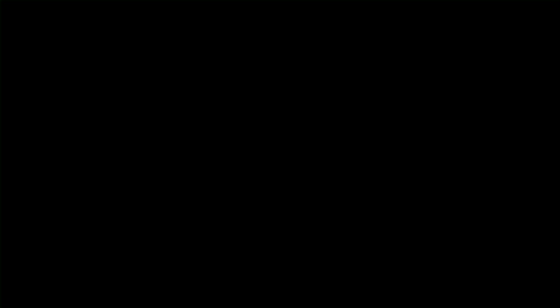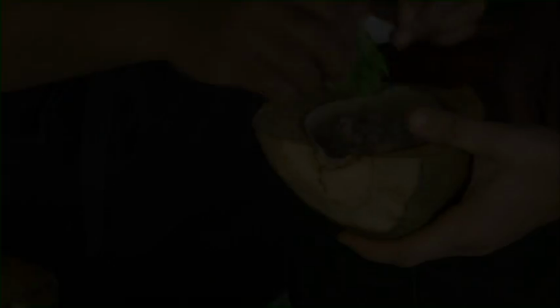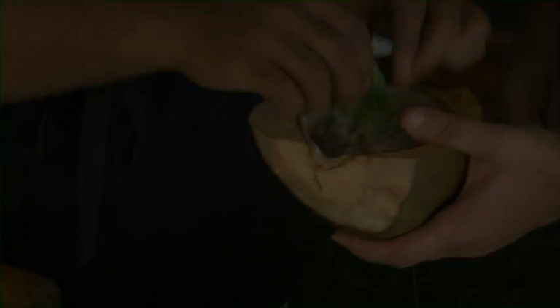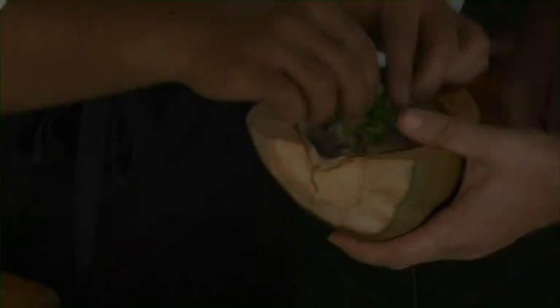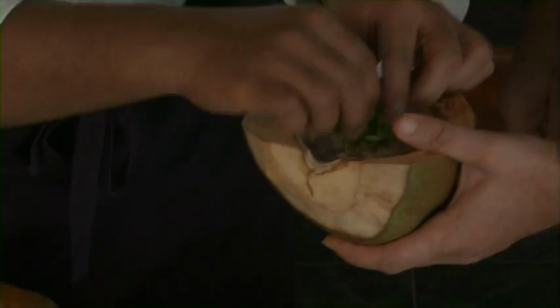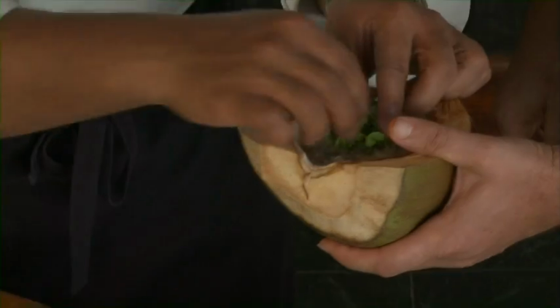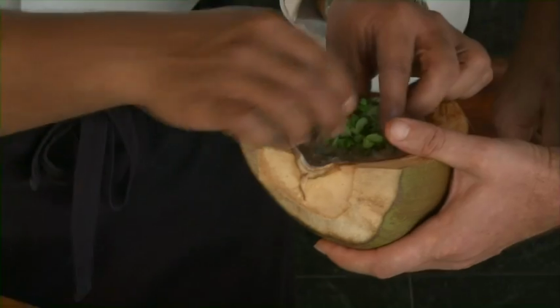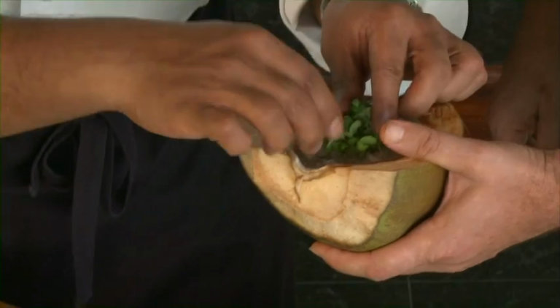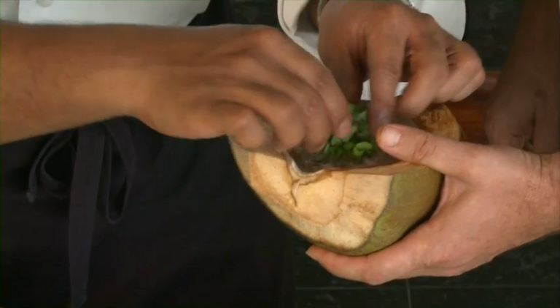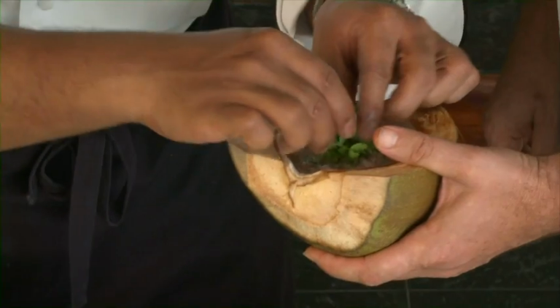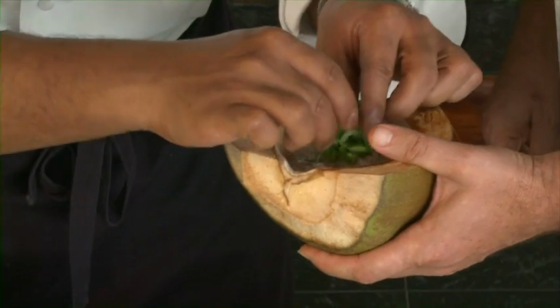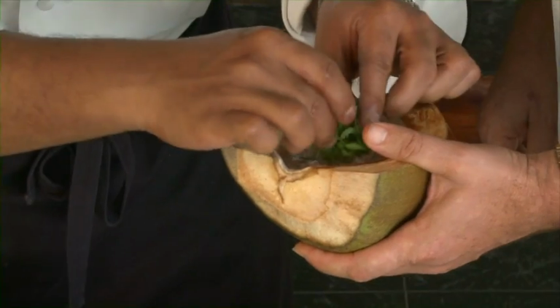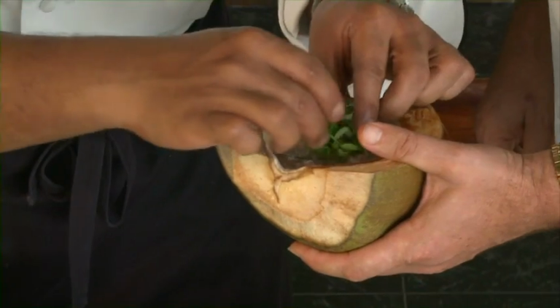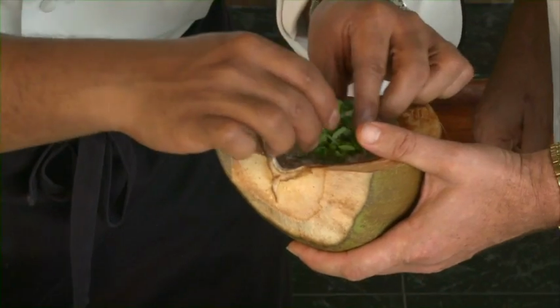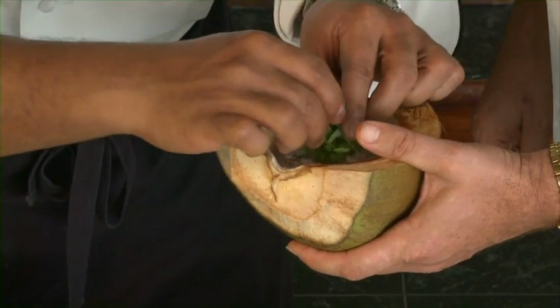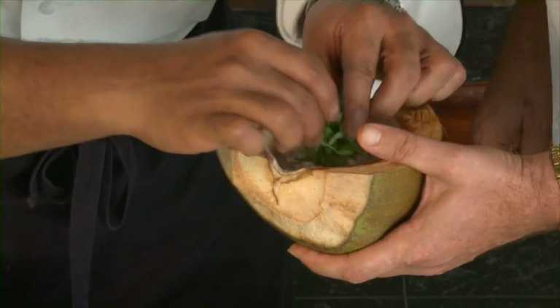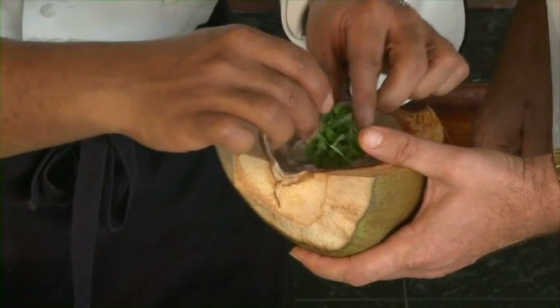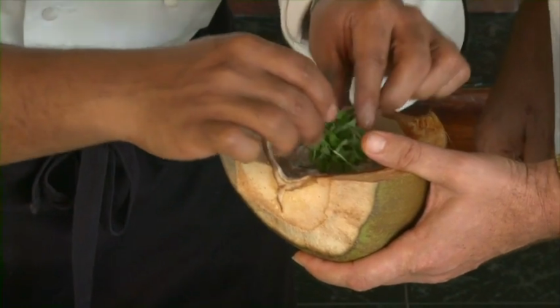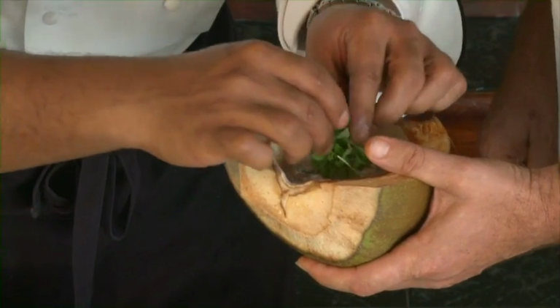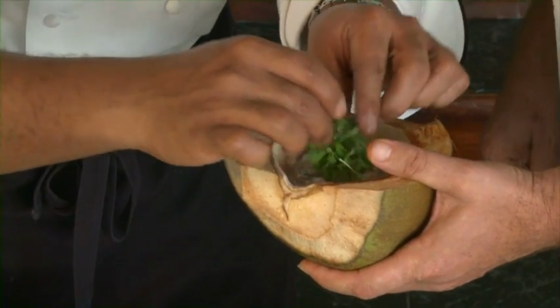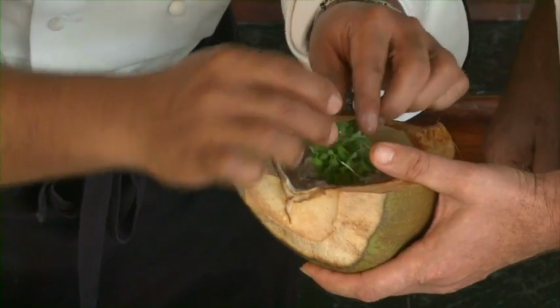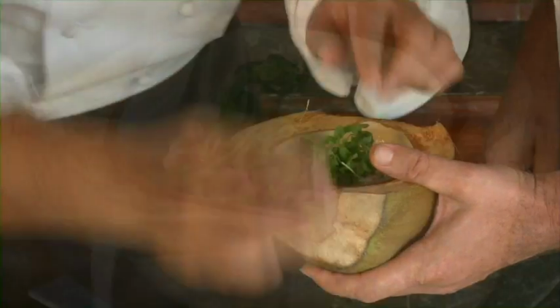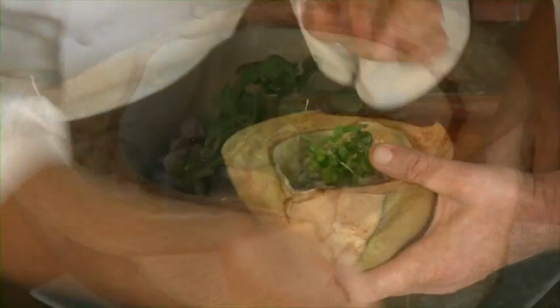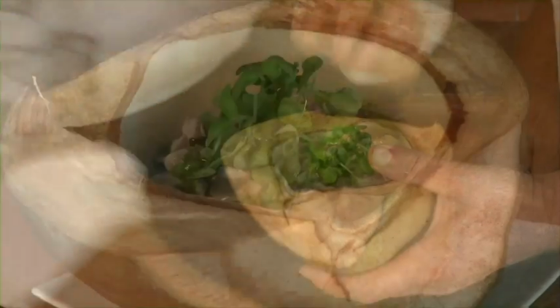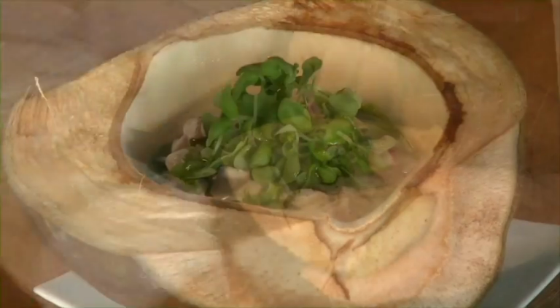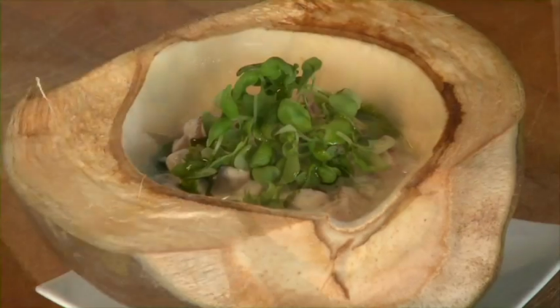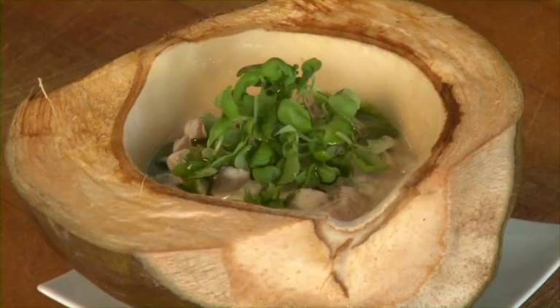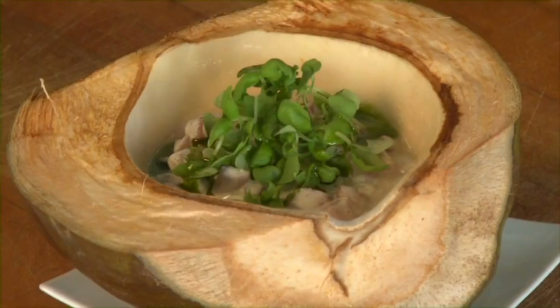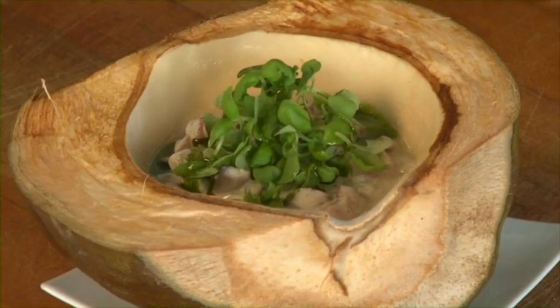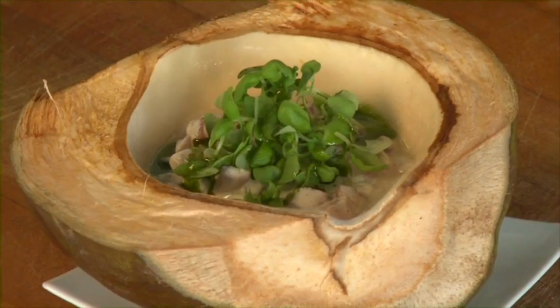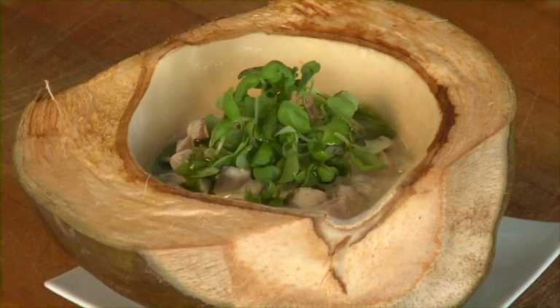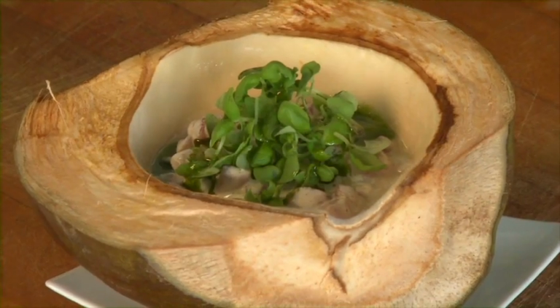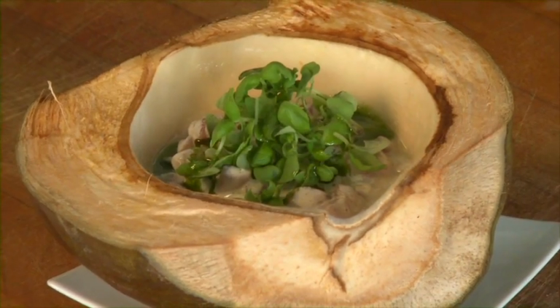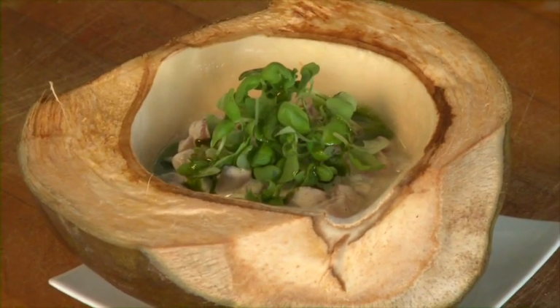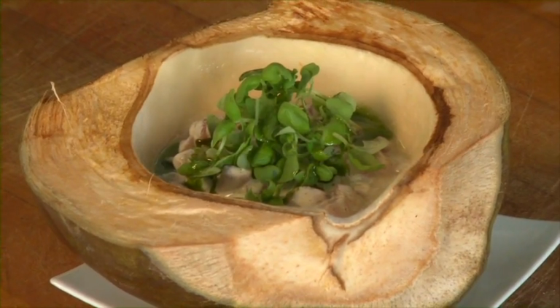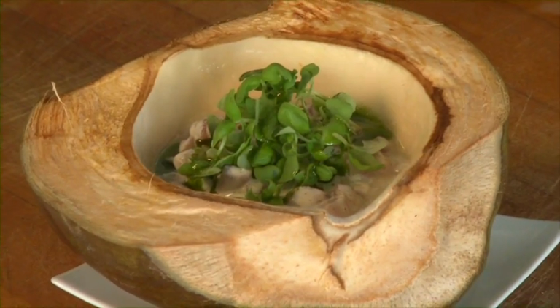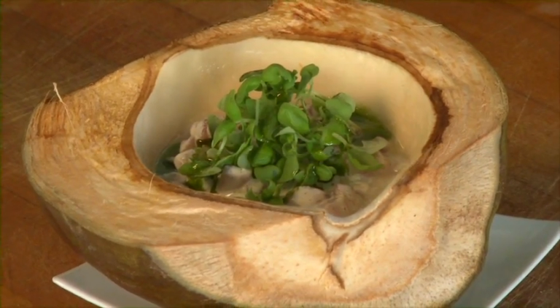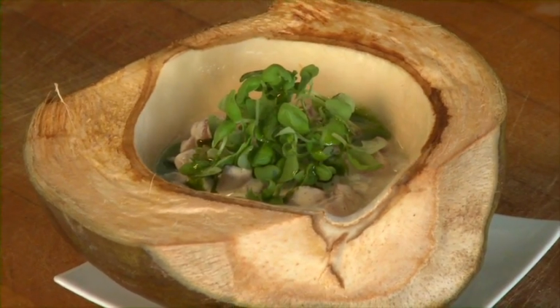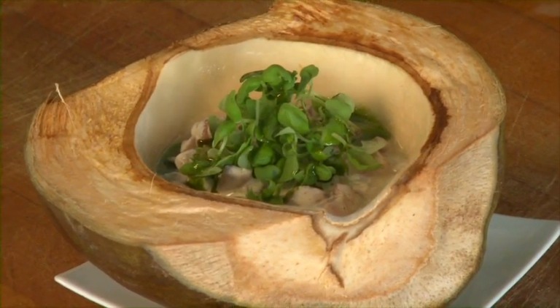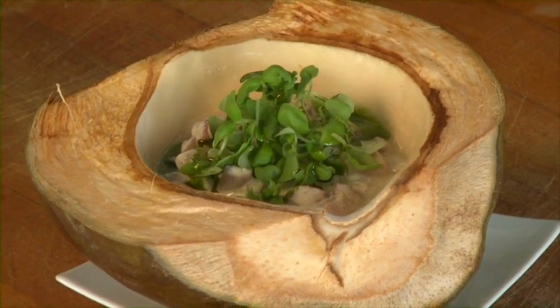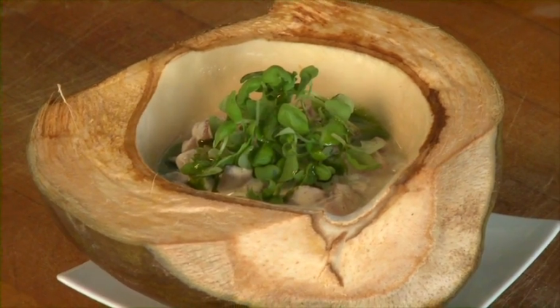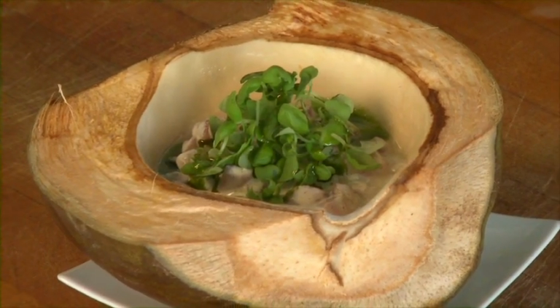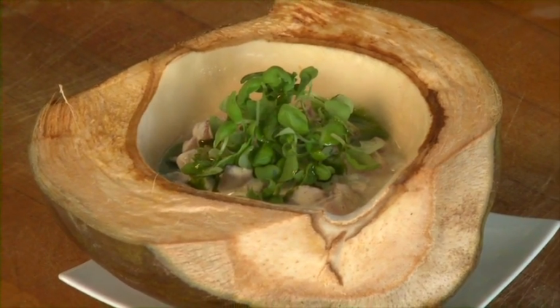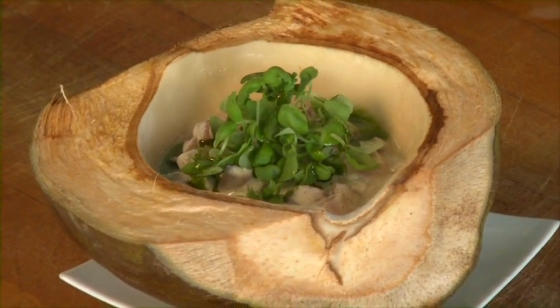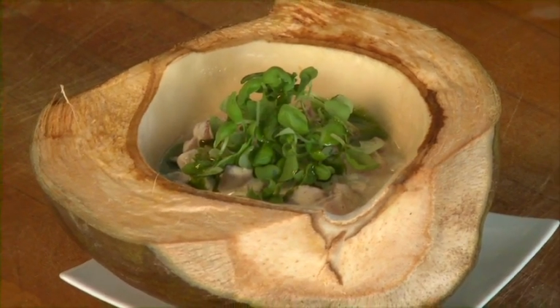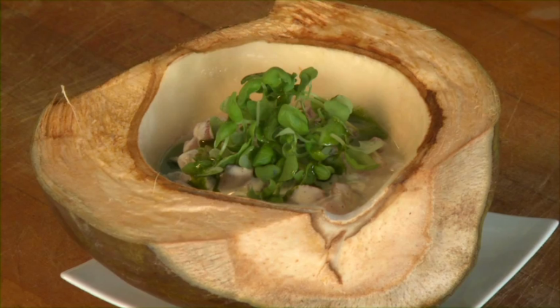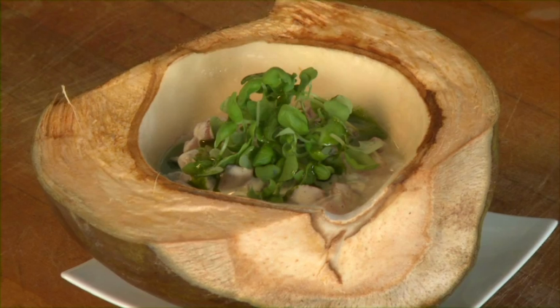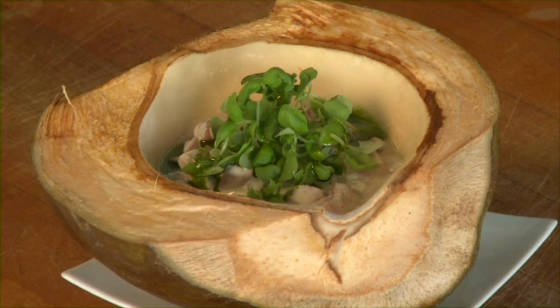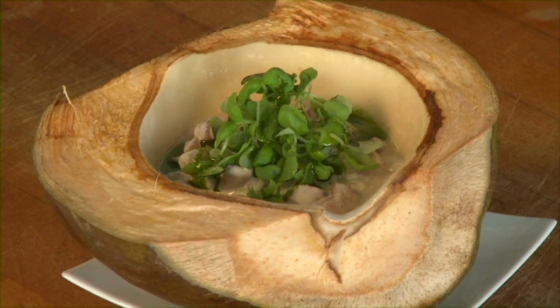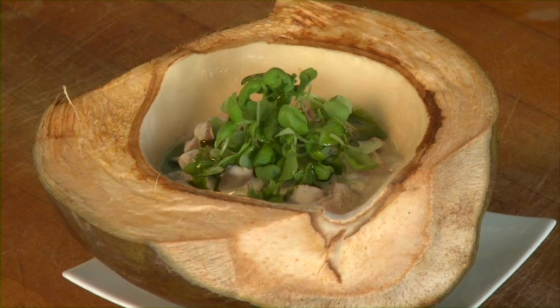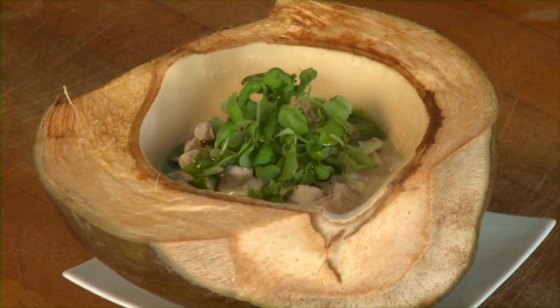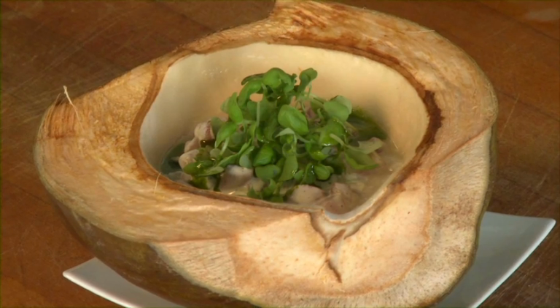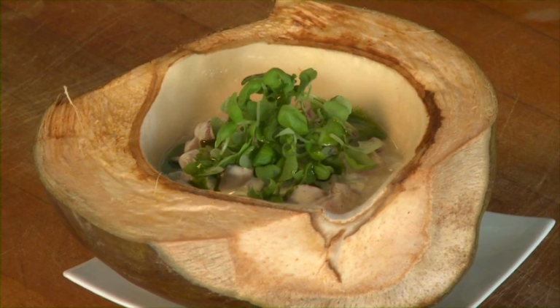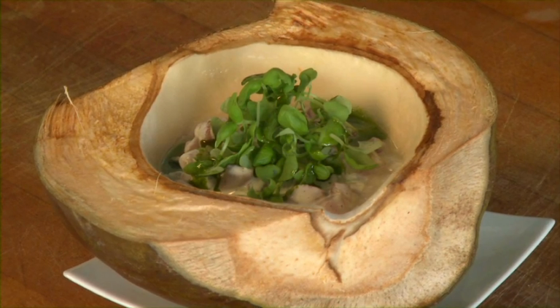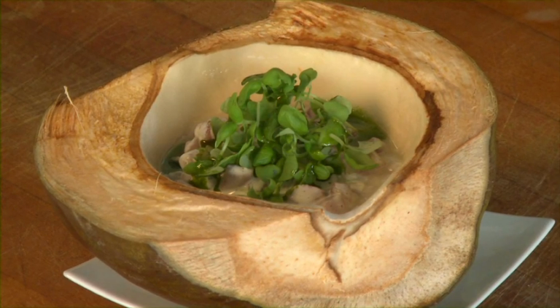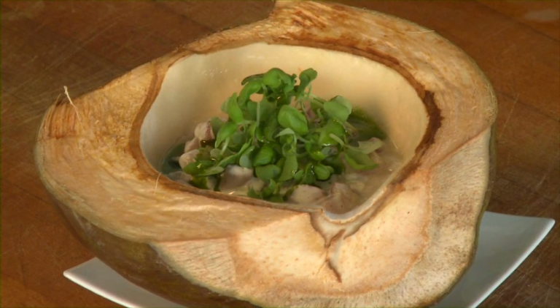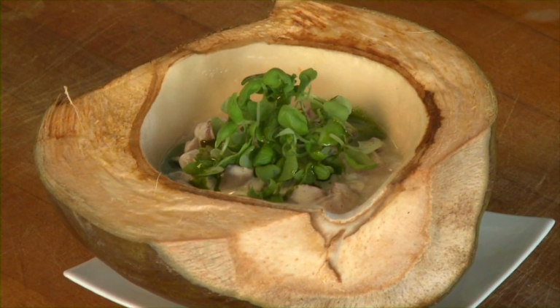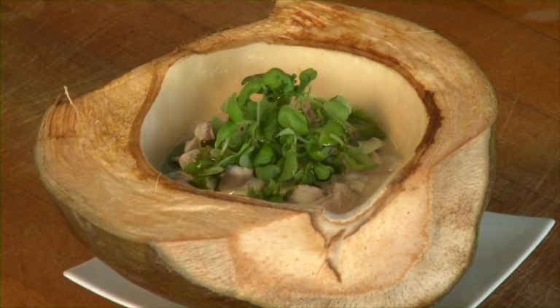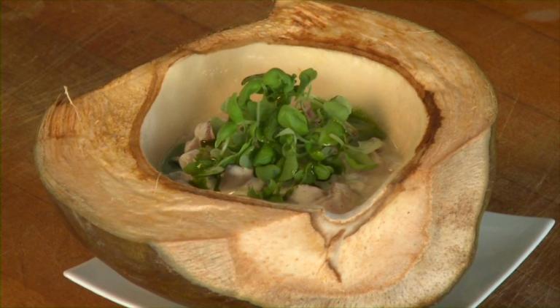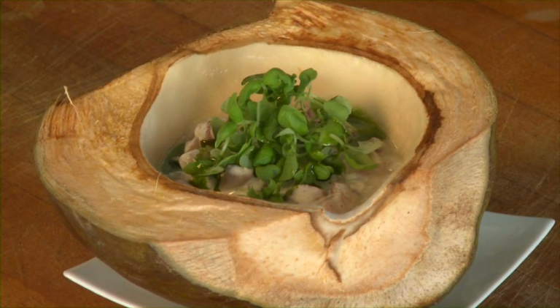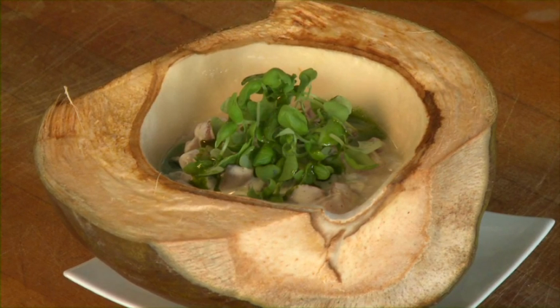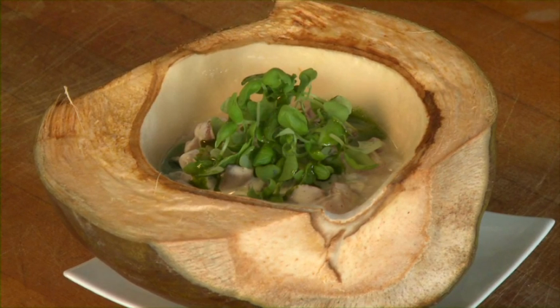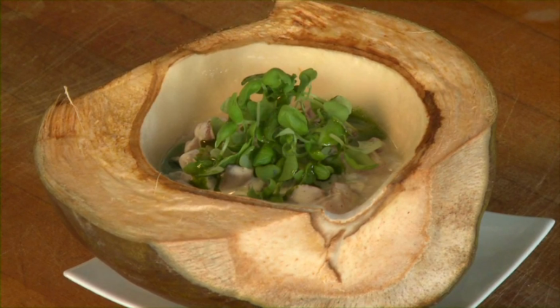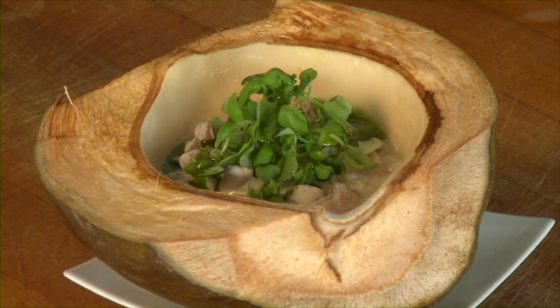His deft hand is also visible in the tuna carpaccio, served in a coconut shell, that is one of the resort's signatures.